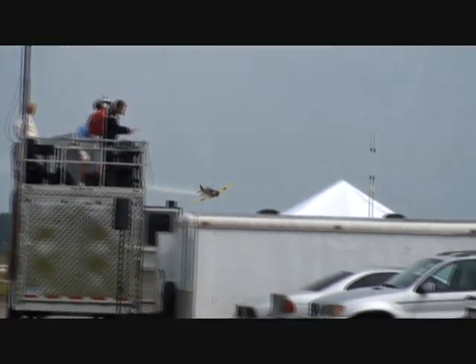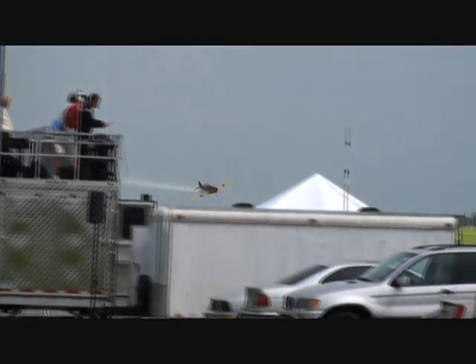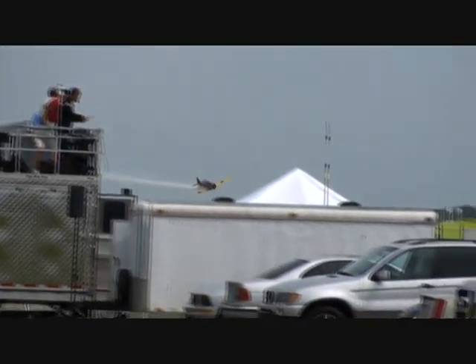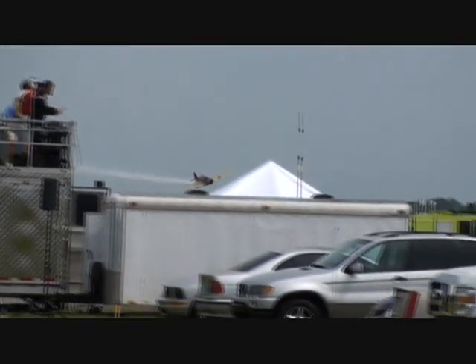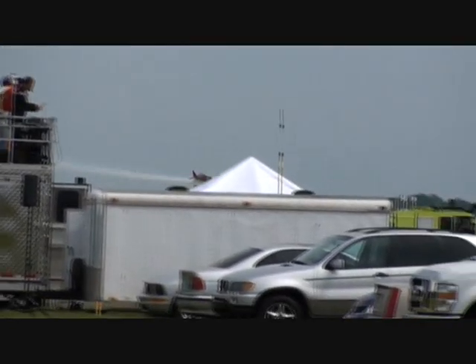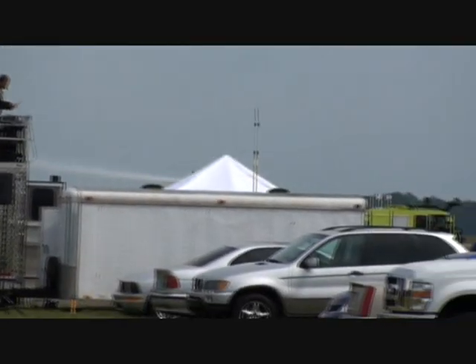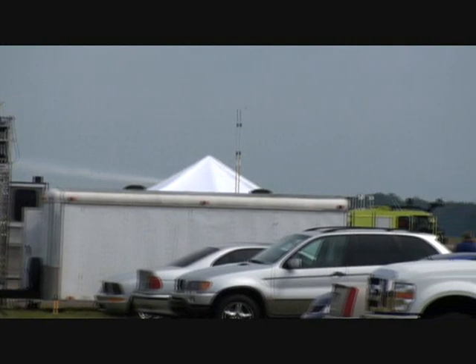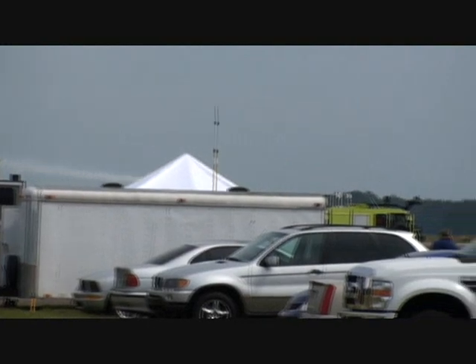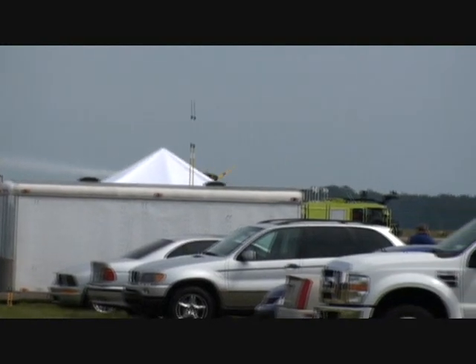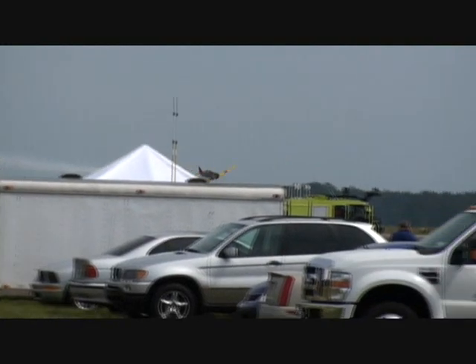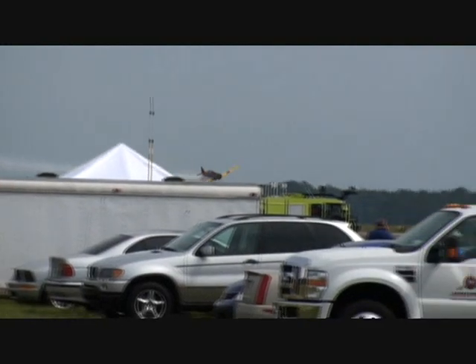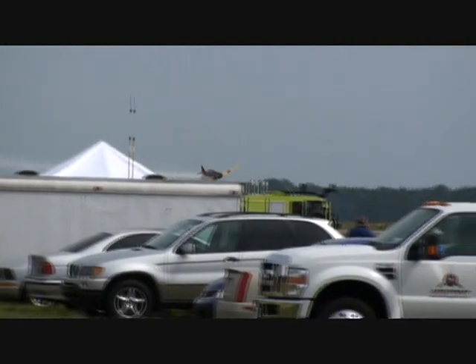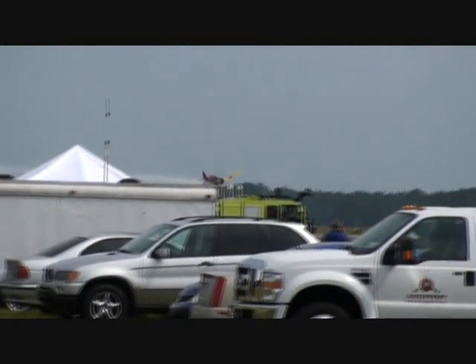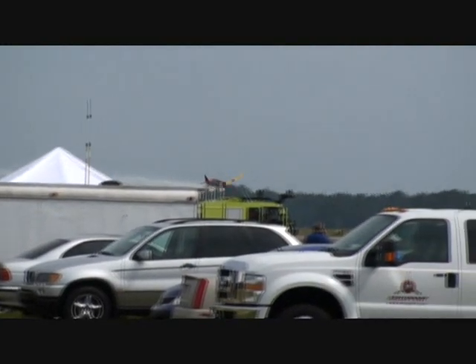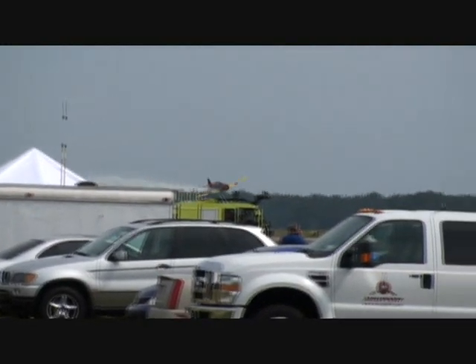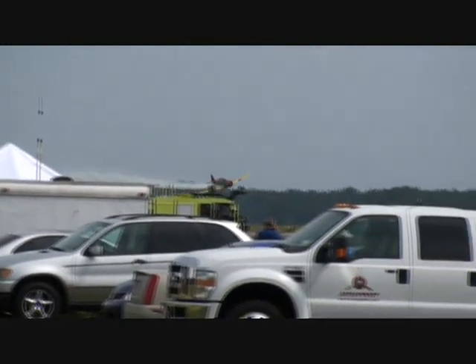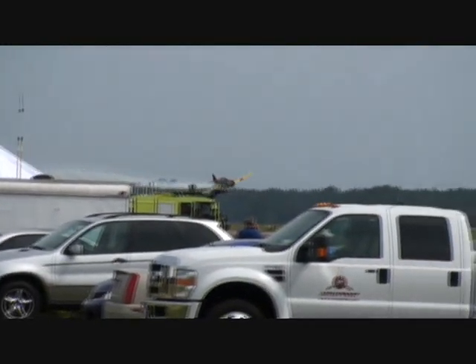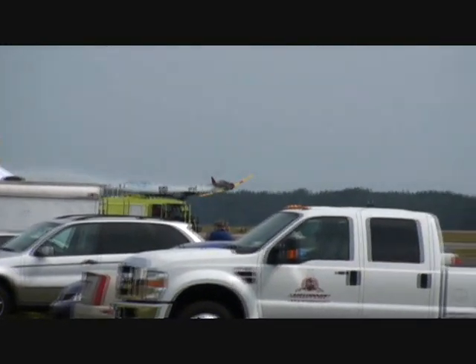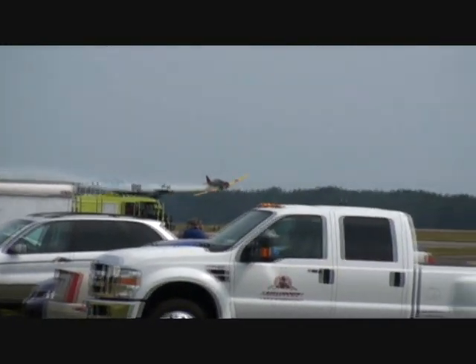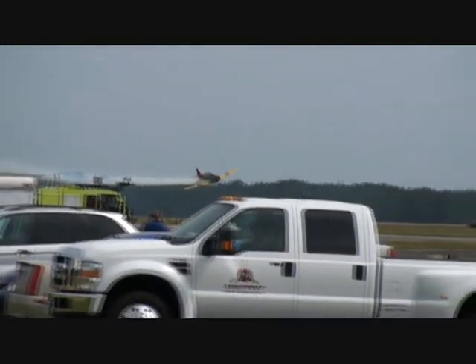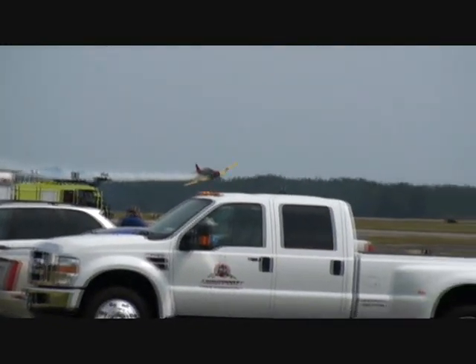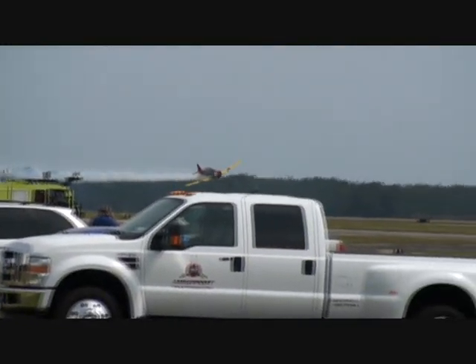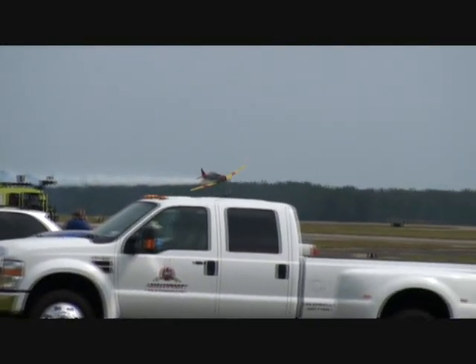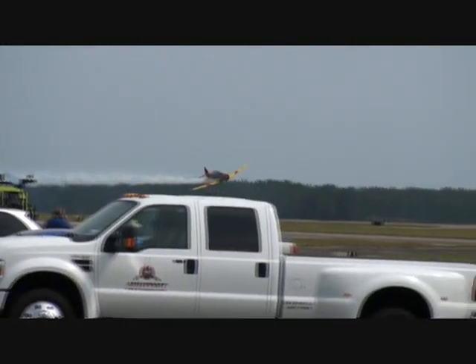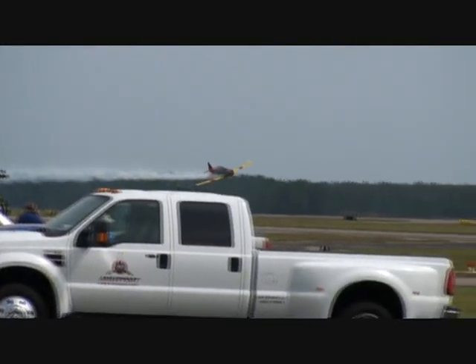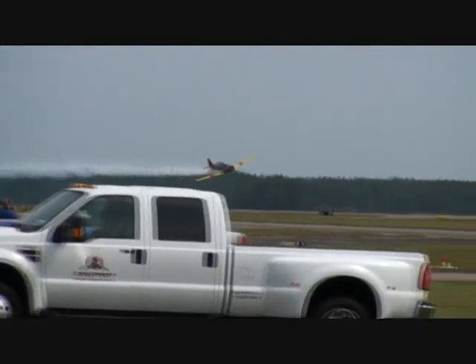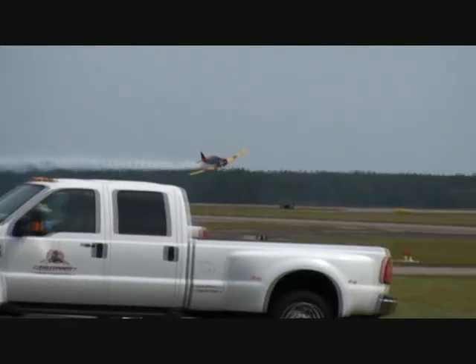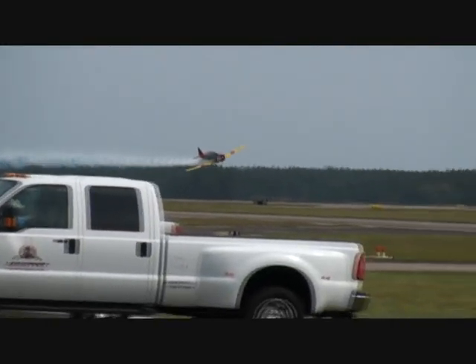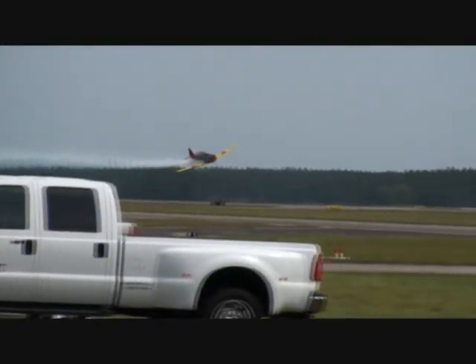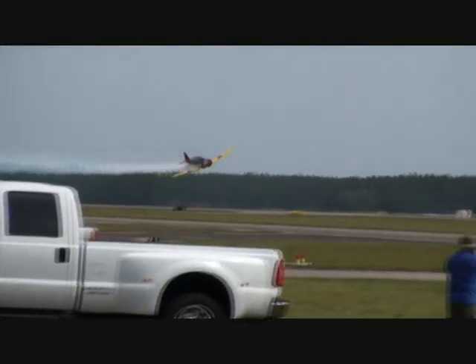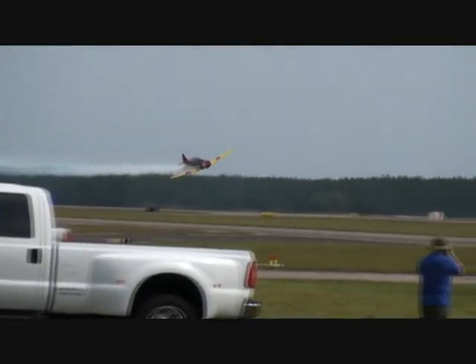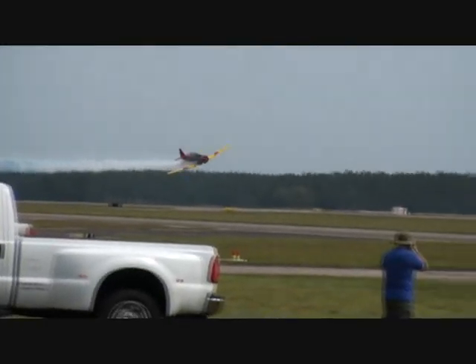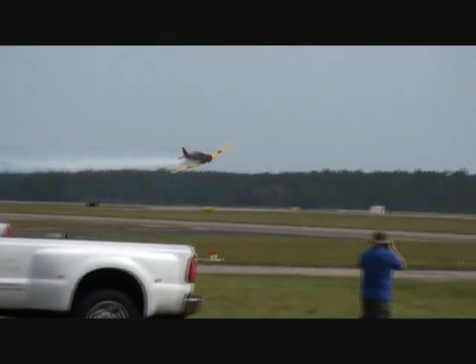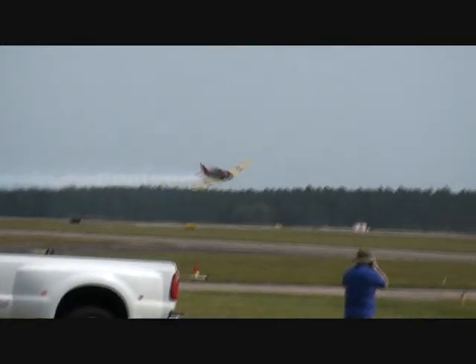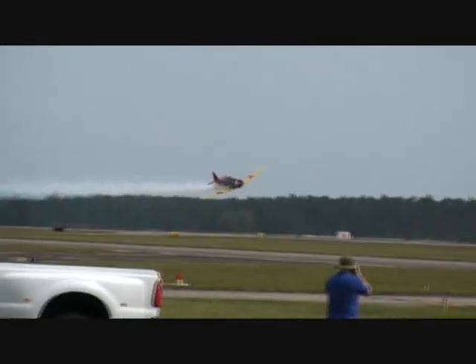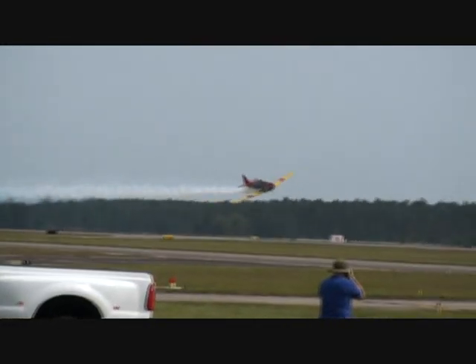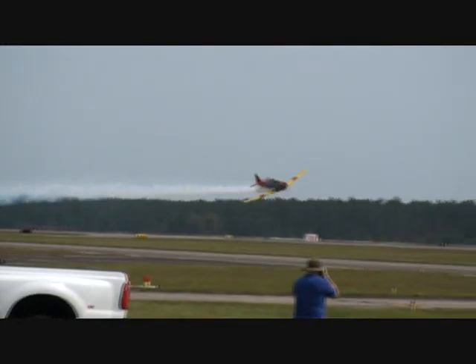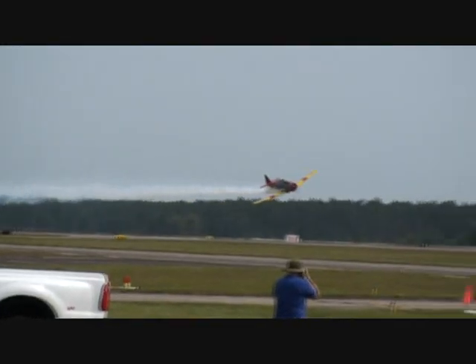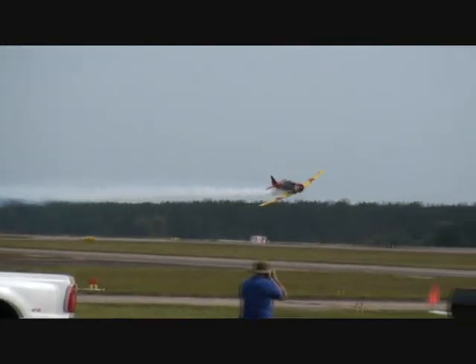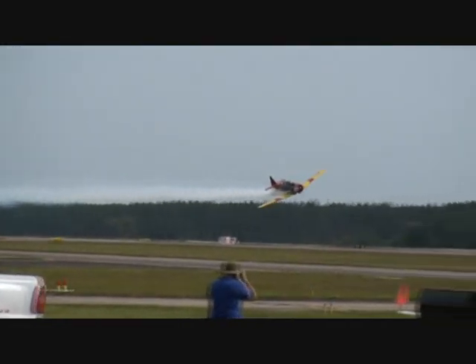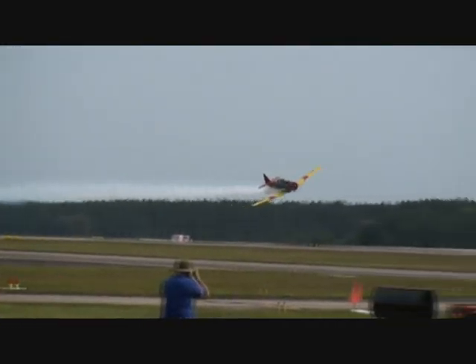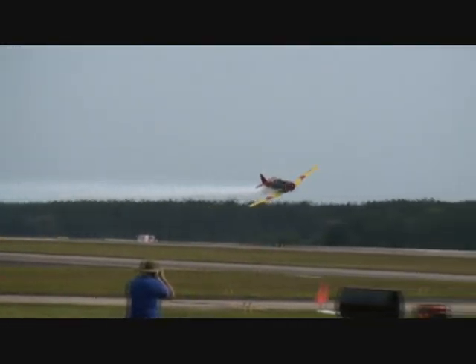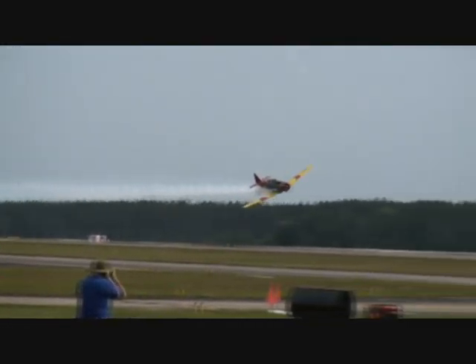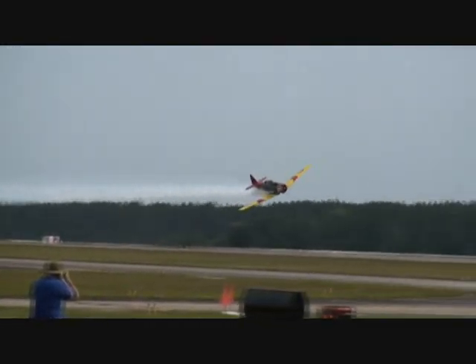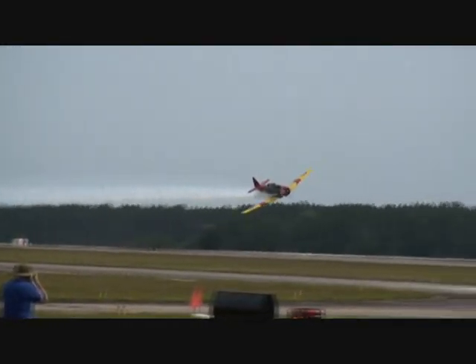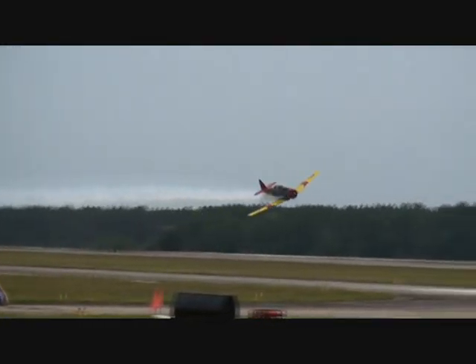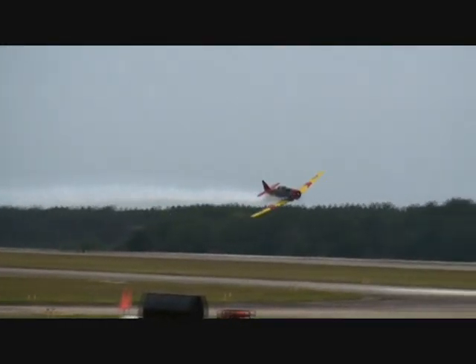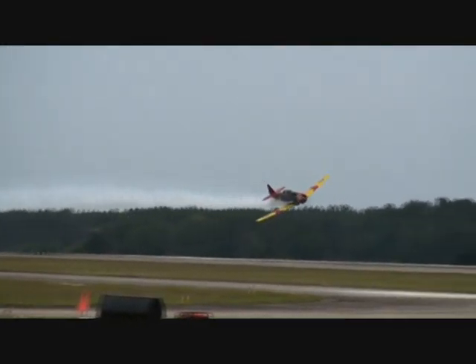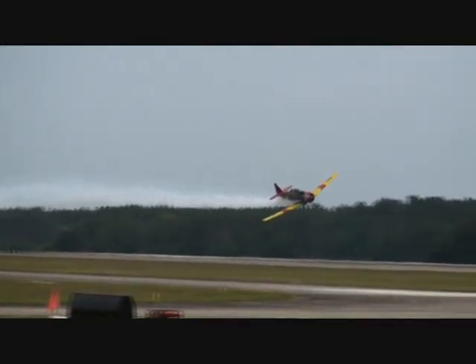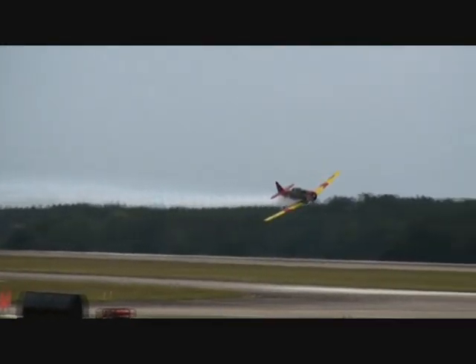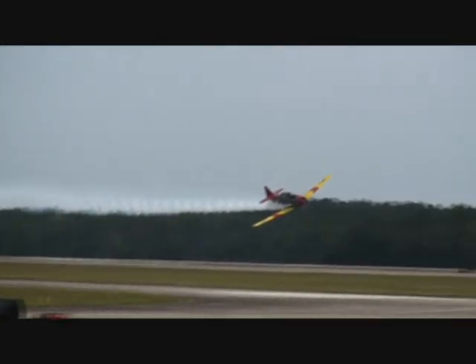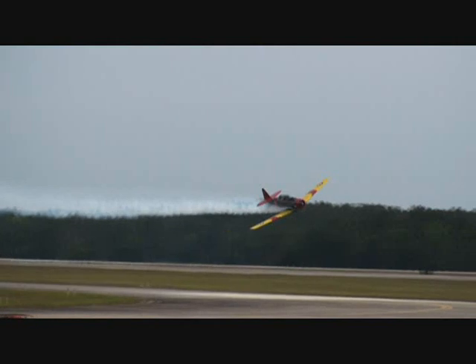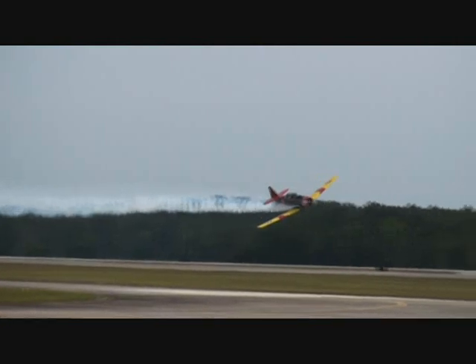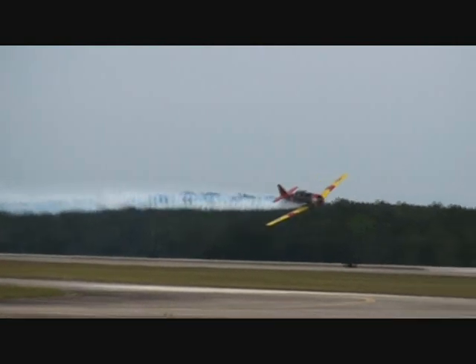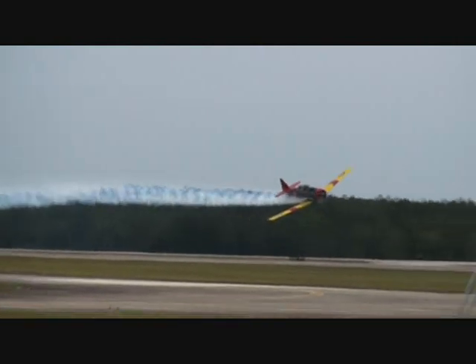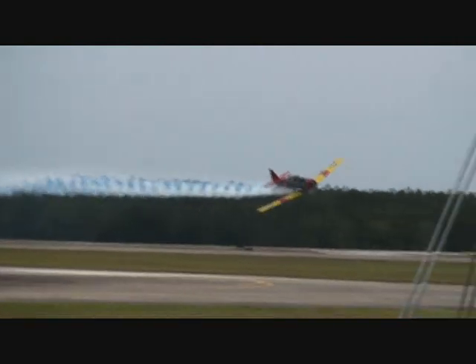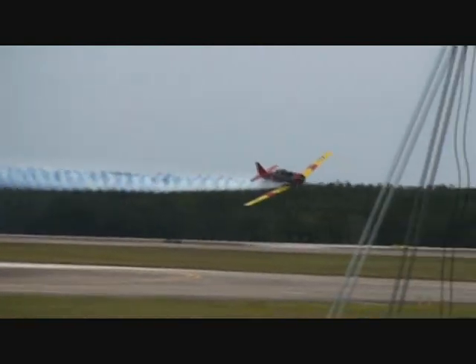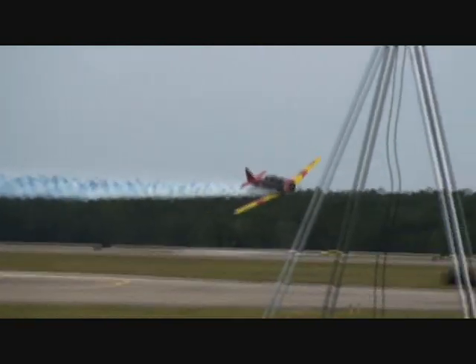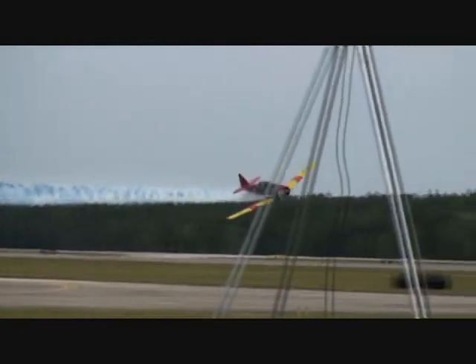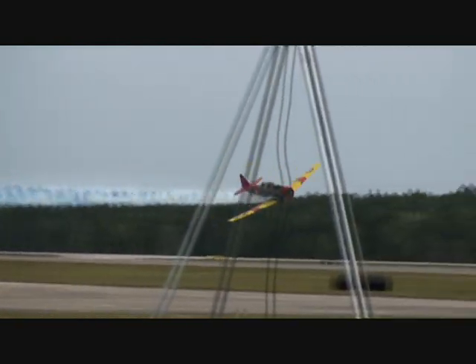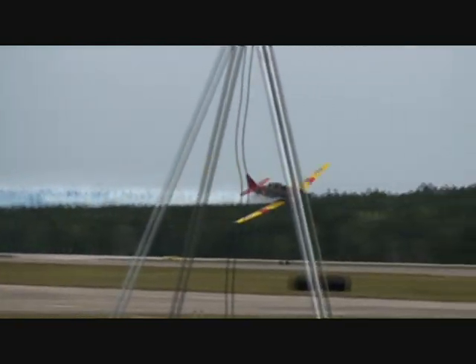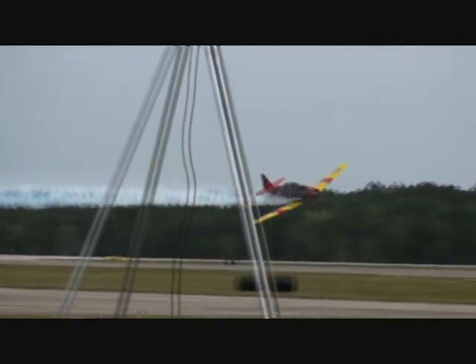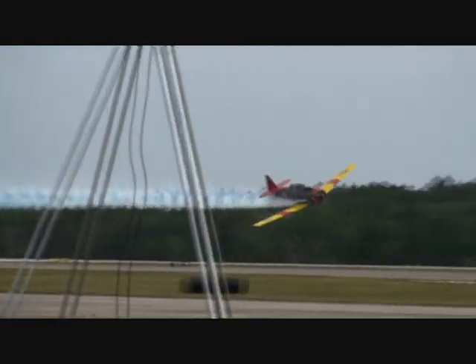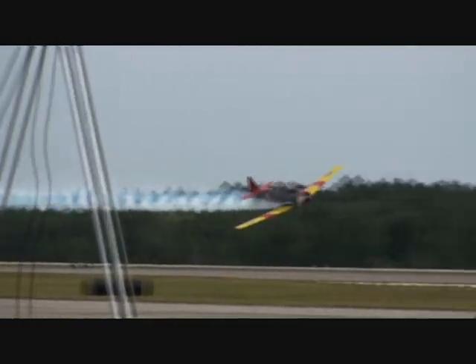Inbound, about 10 feet off the runway, Mr. Brady Cabanas!